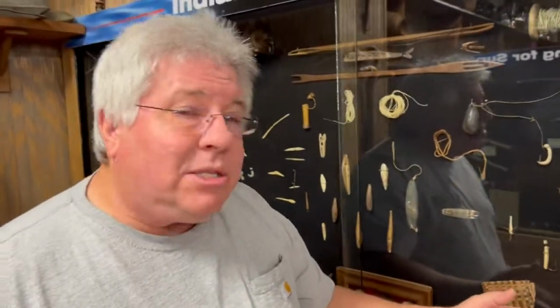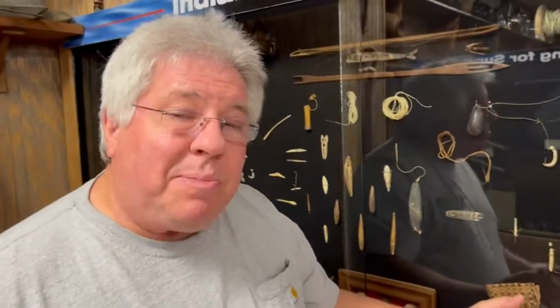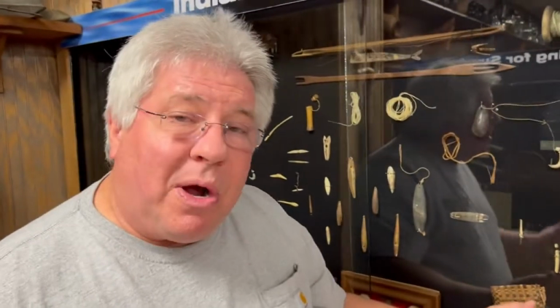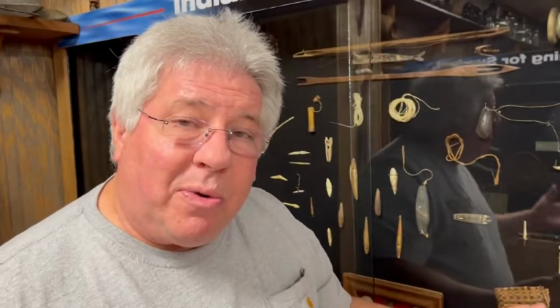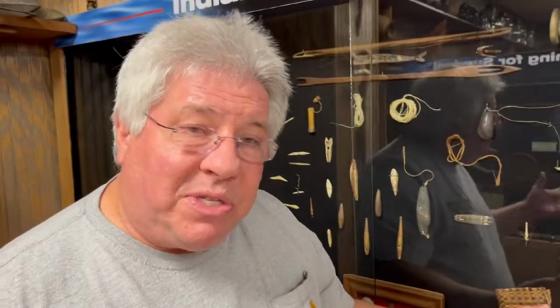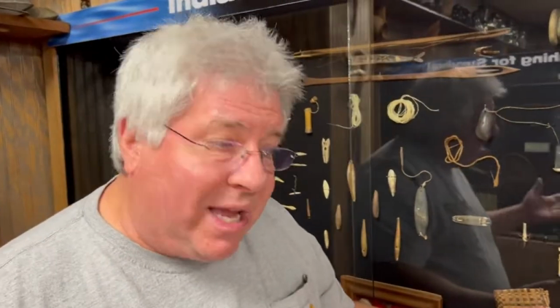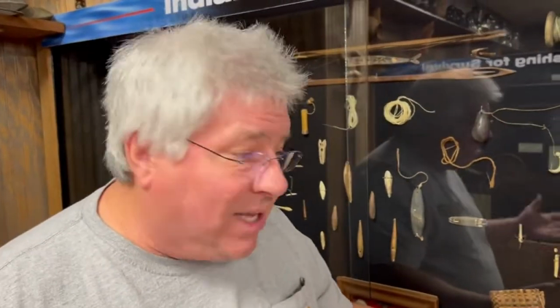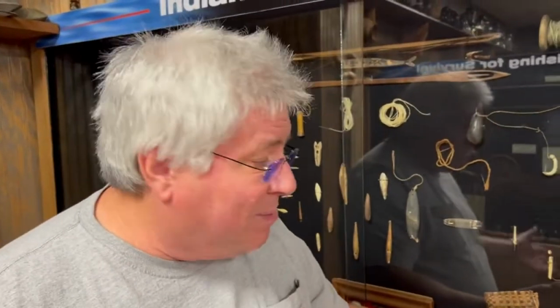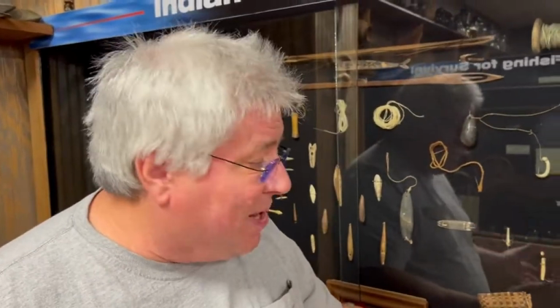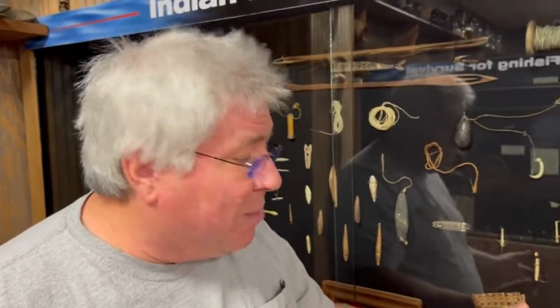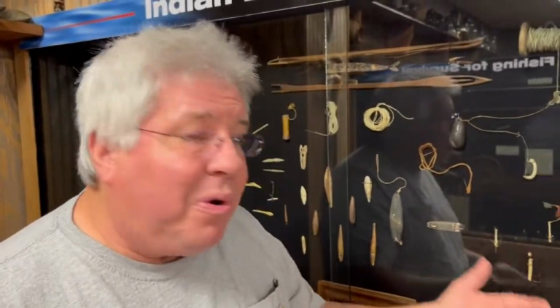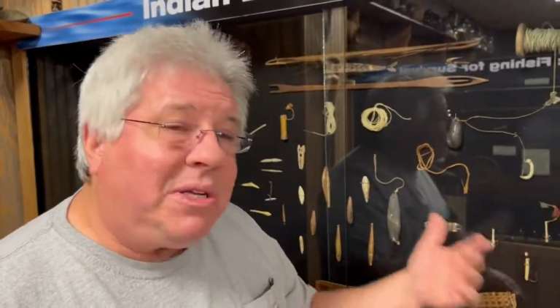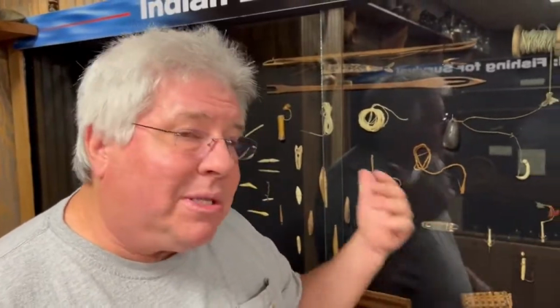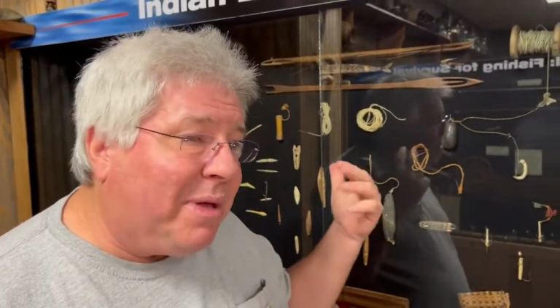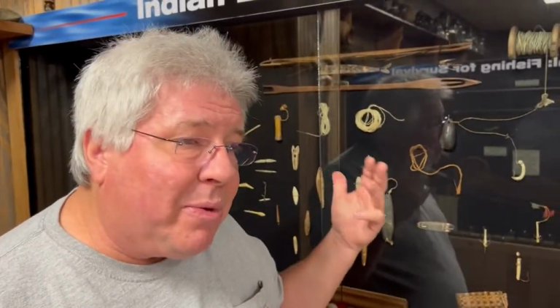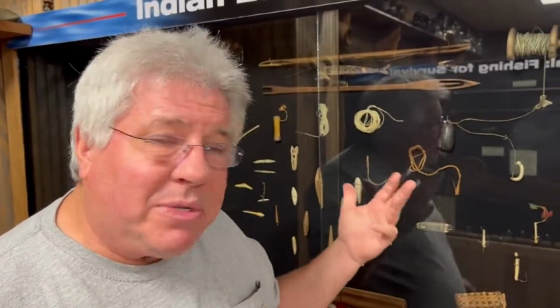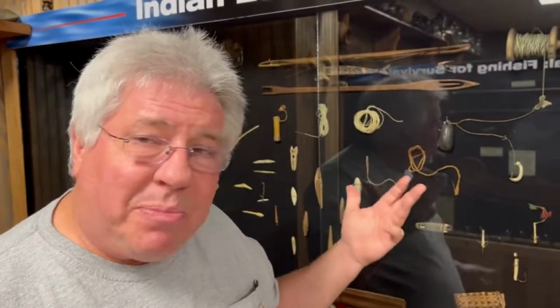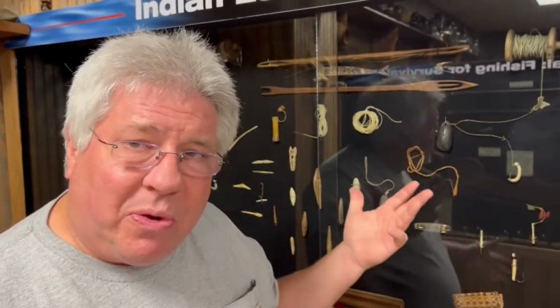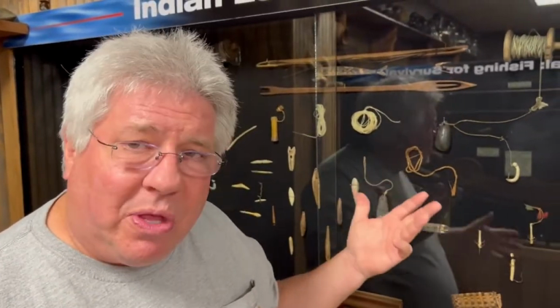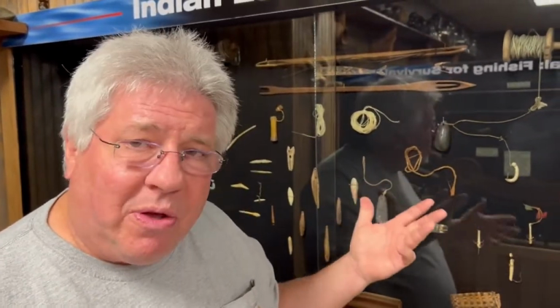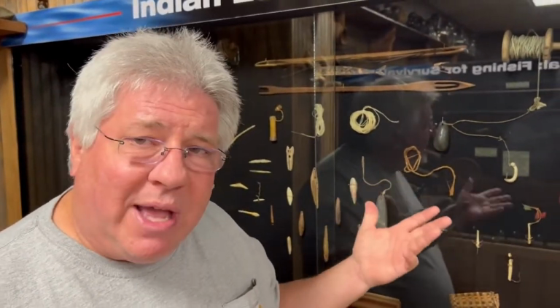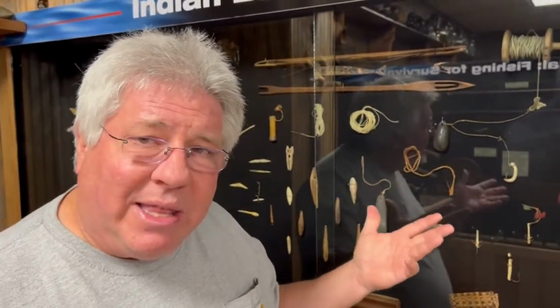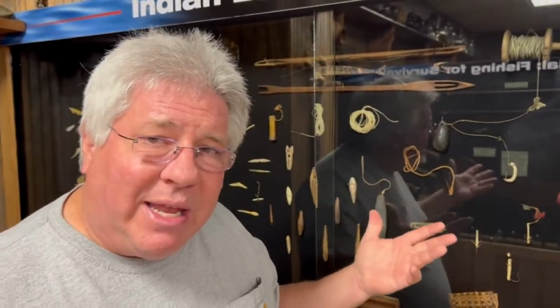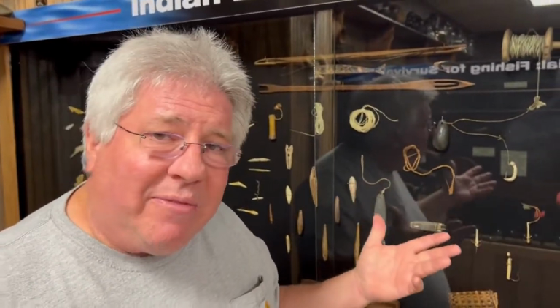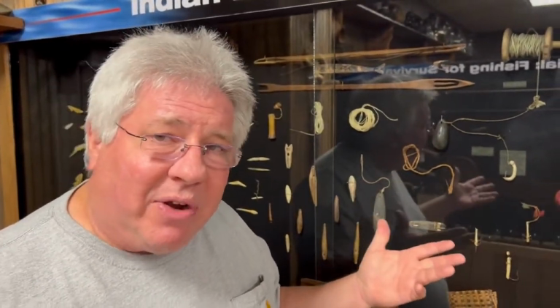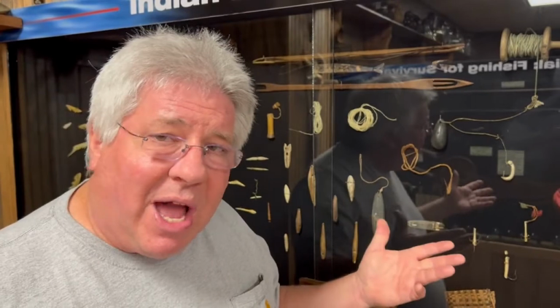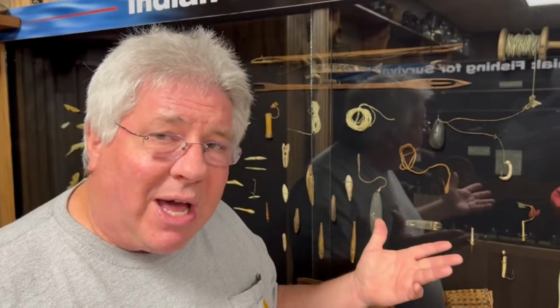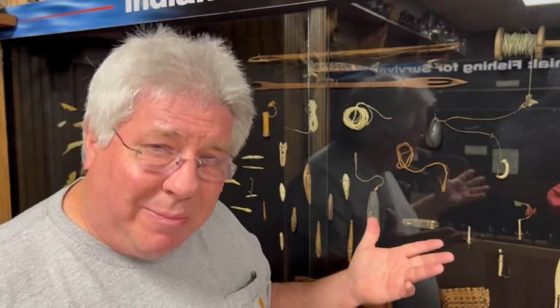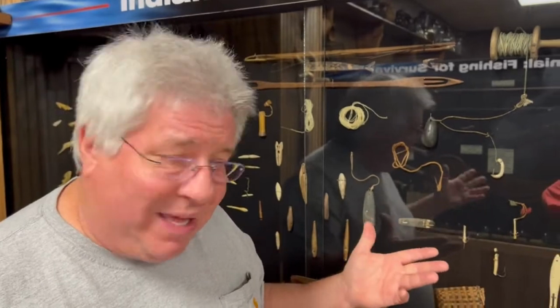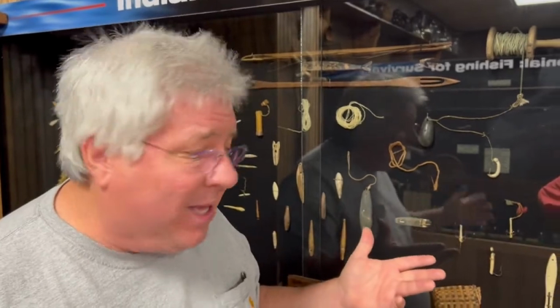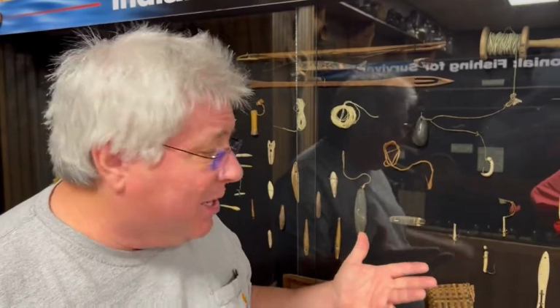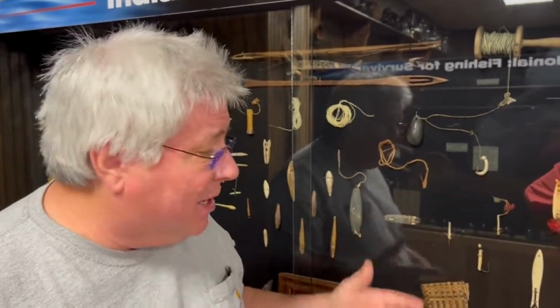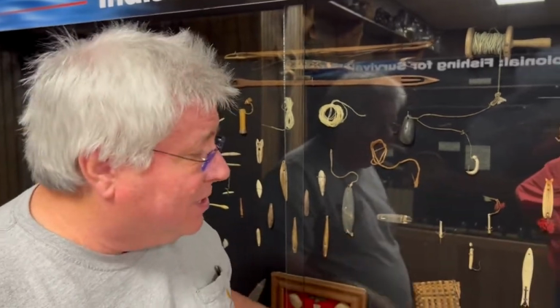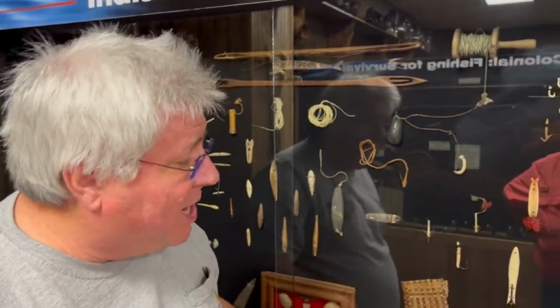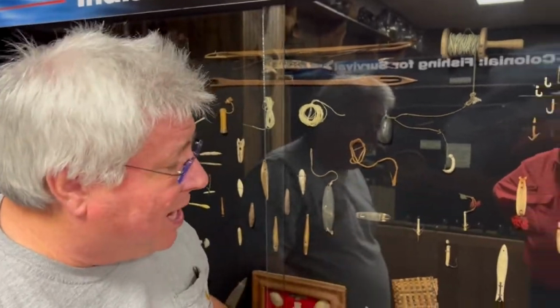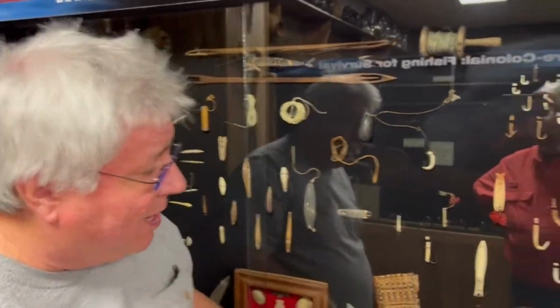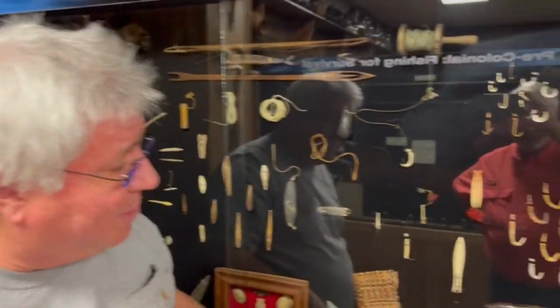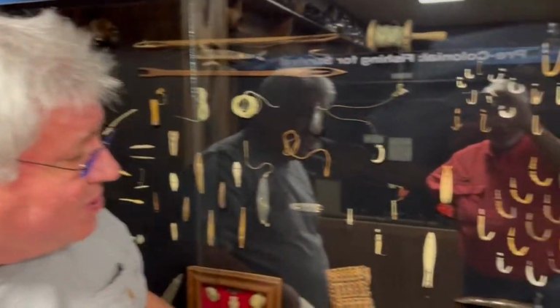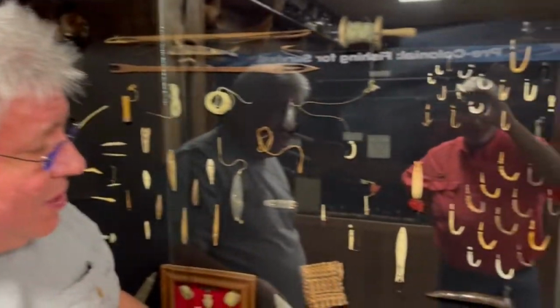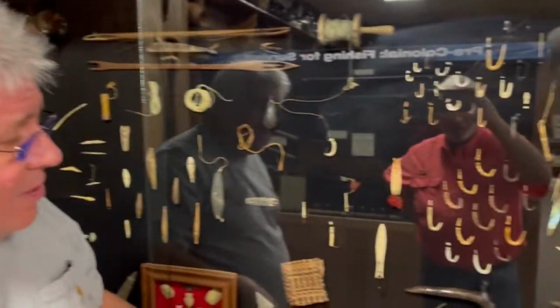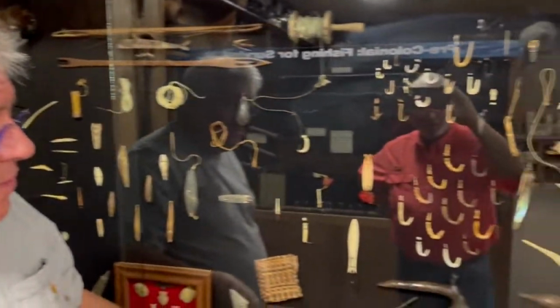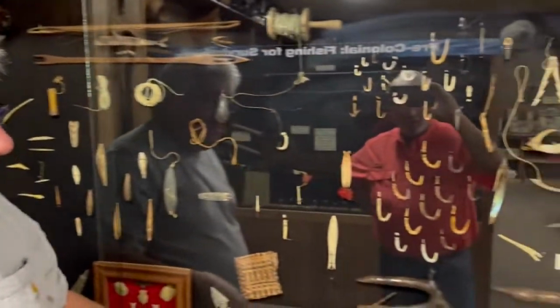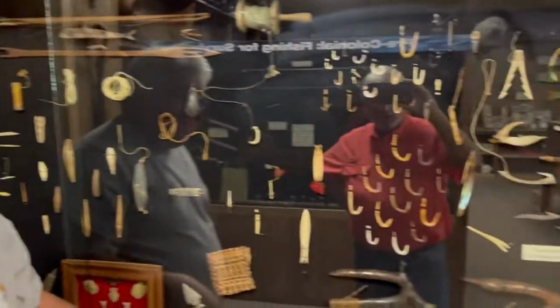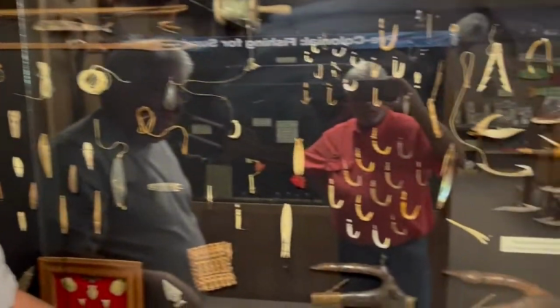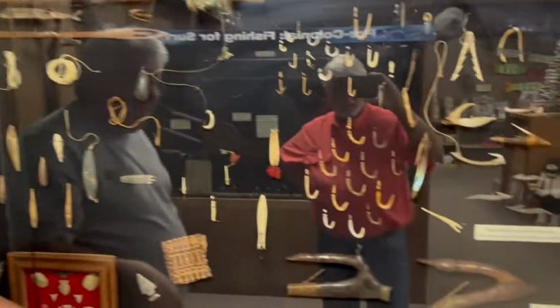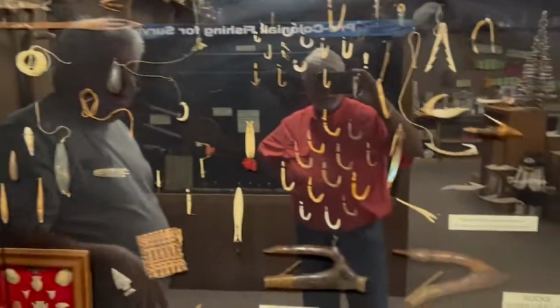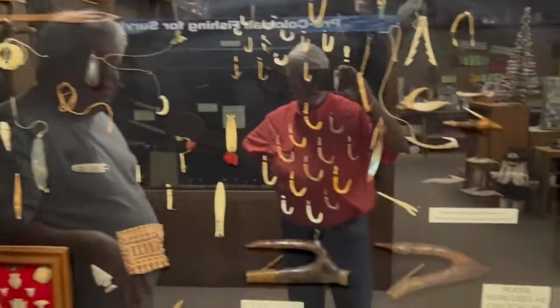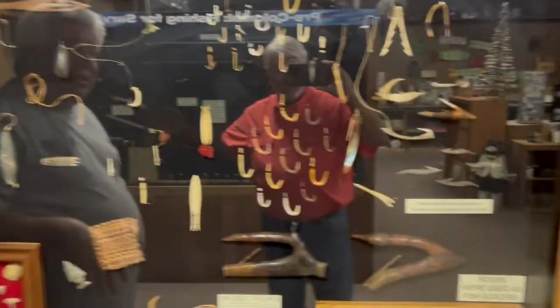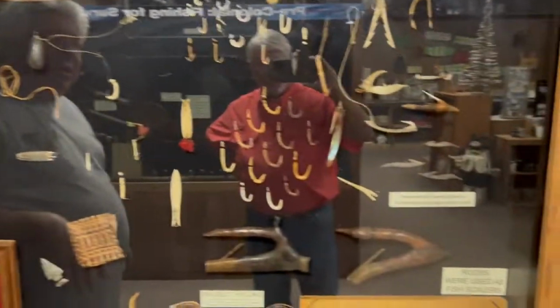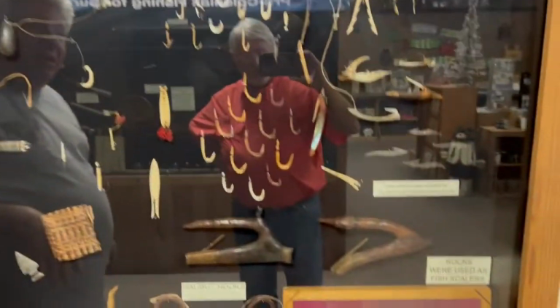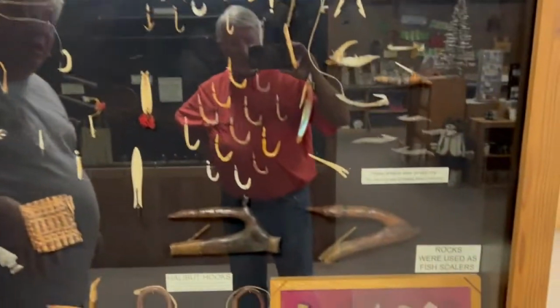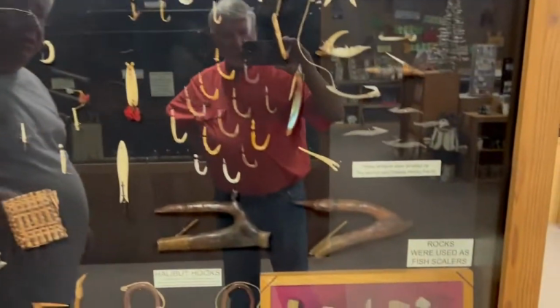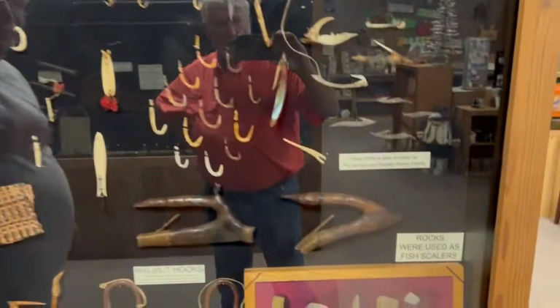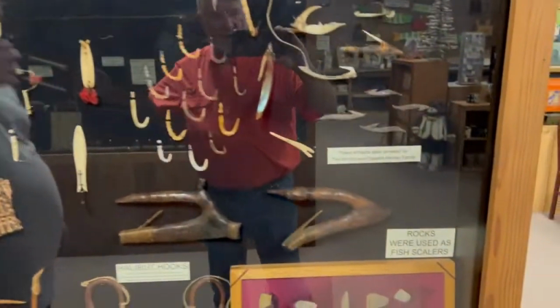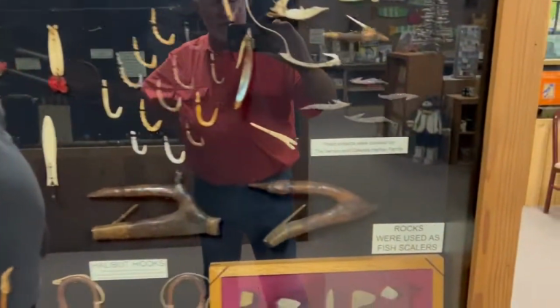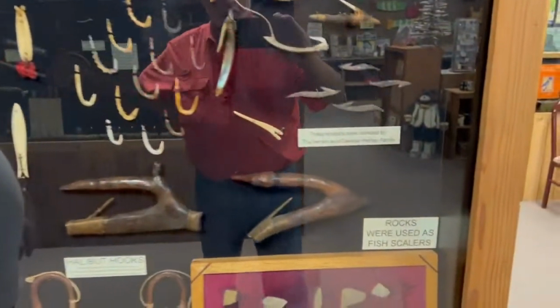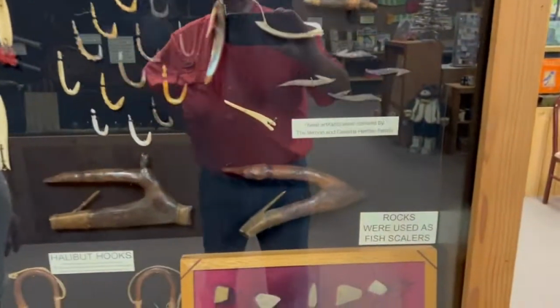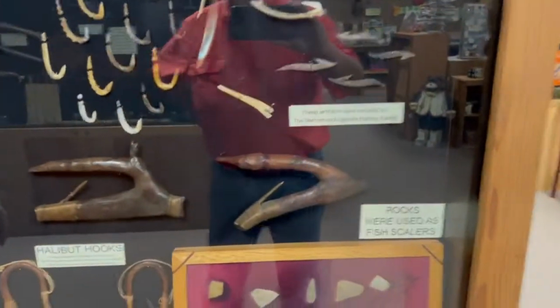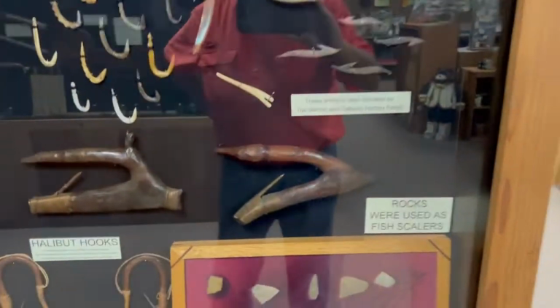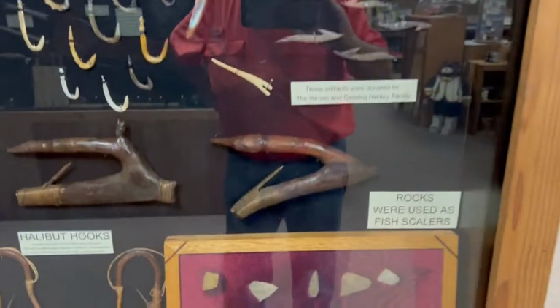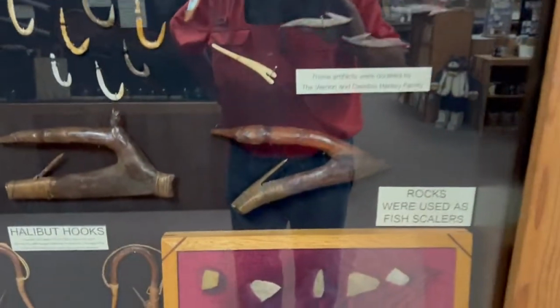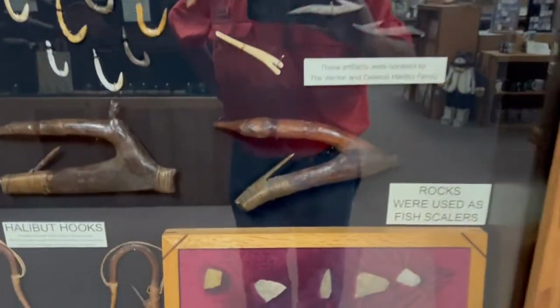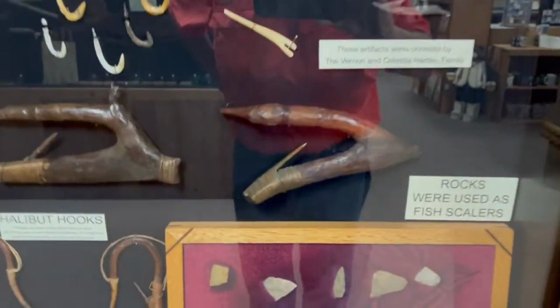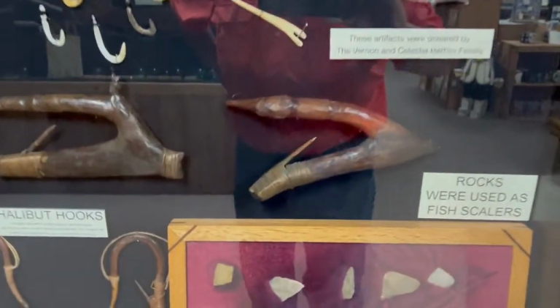The smaller ones taste better, plus the big ones broke the line — they never got them in in time. So that filtered out the bigger fish.